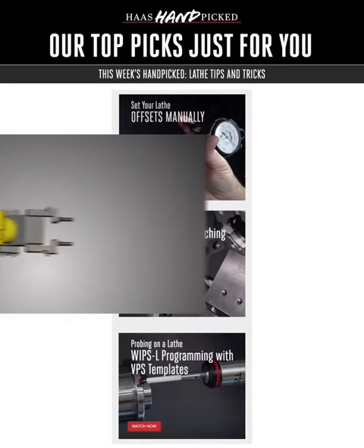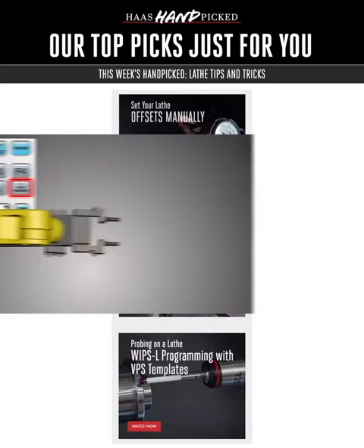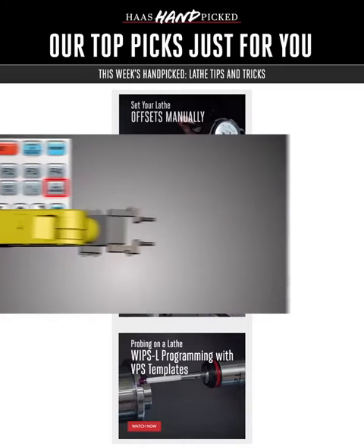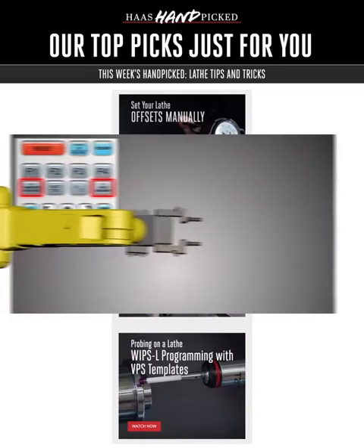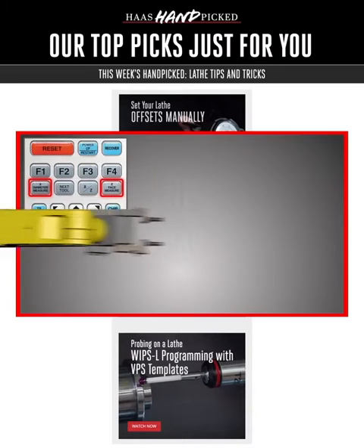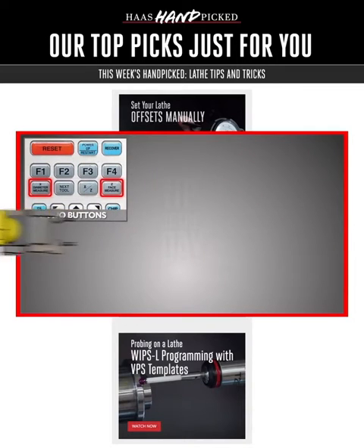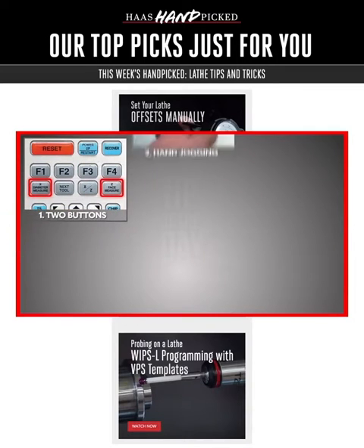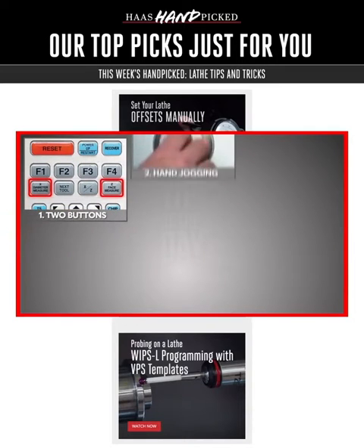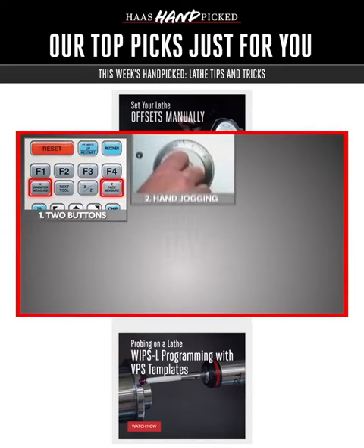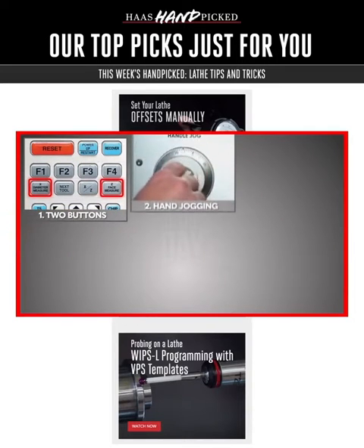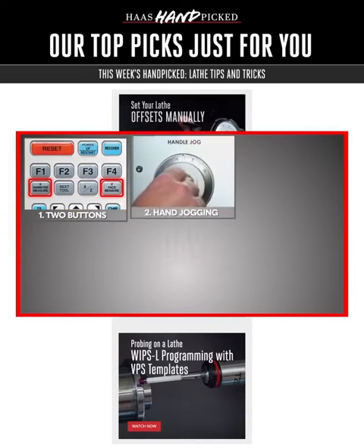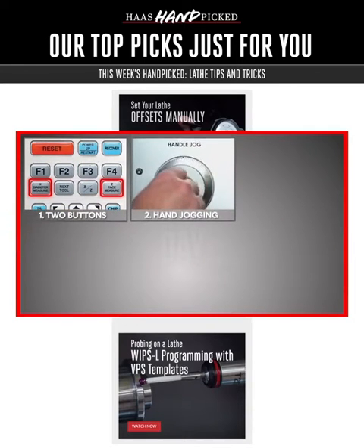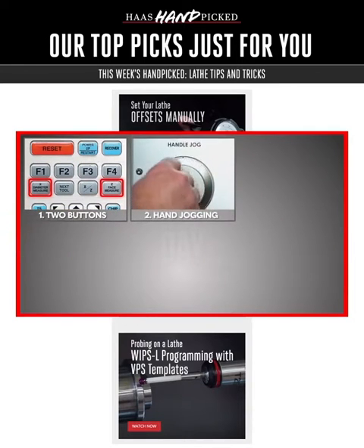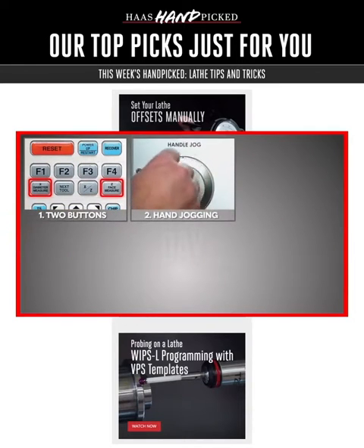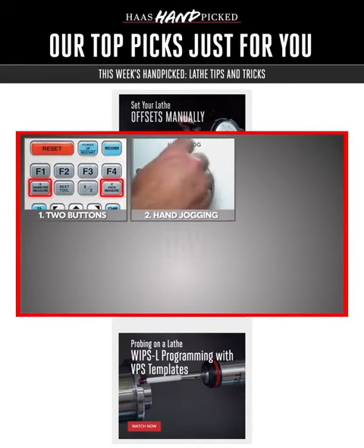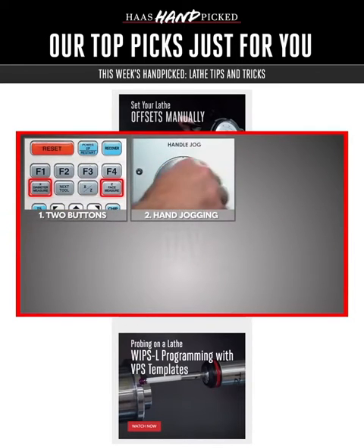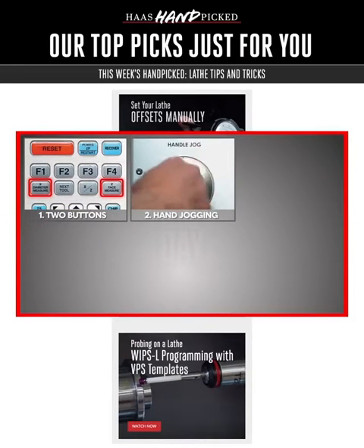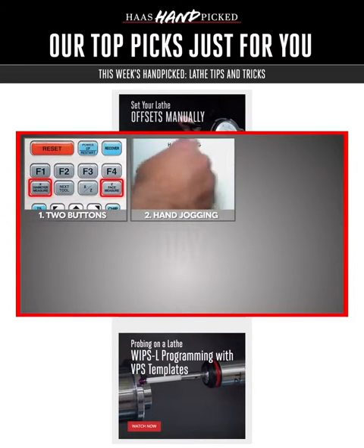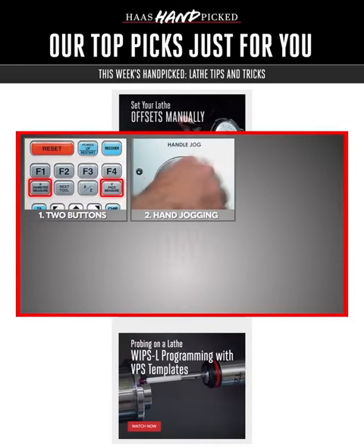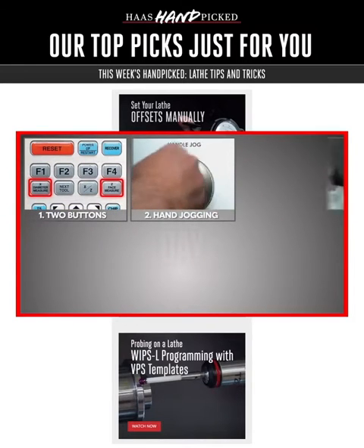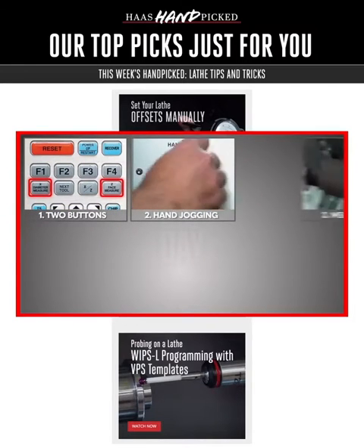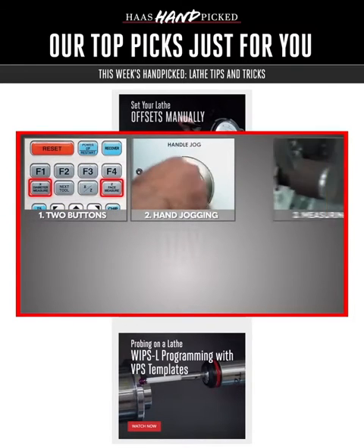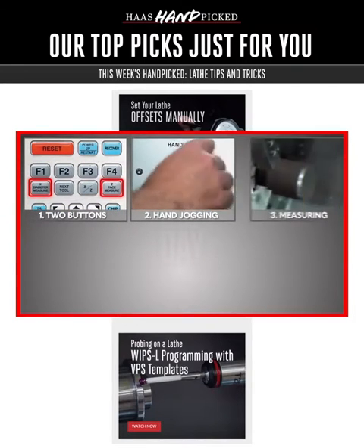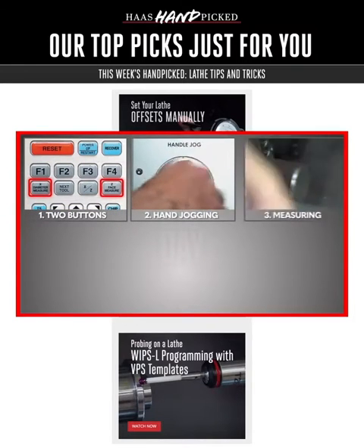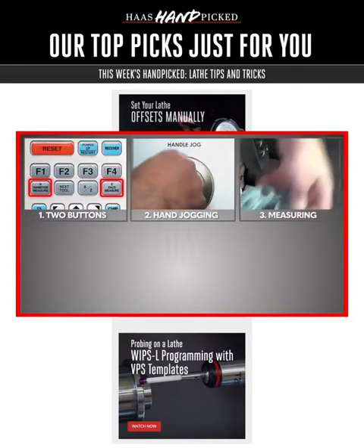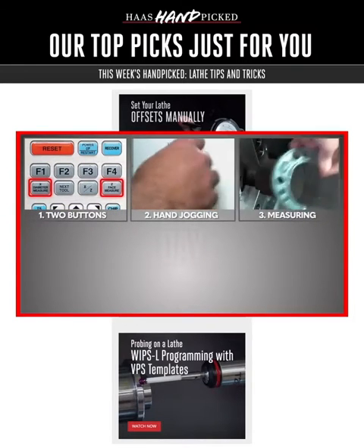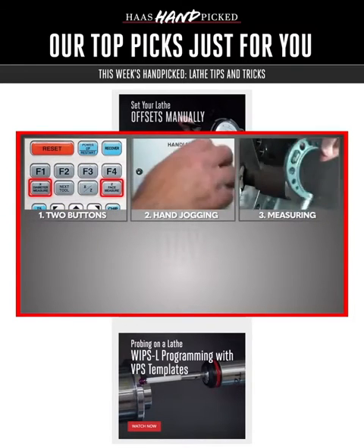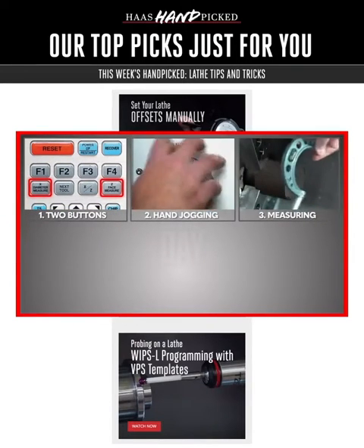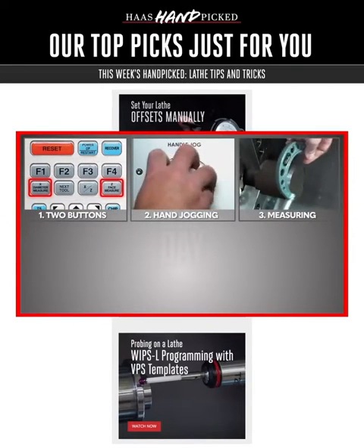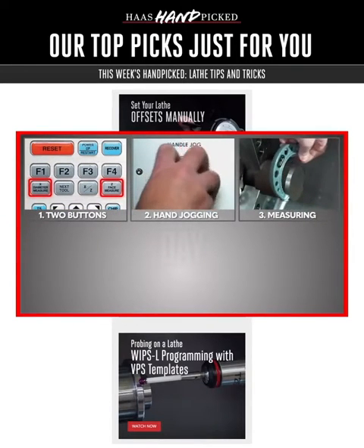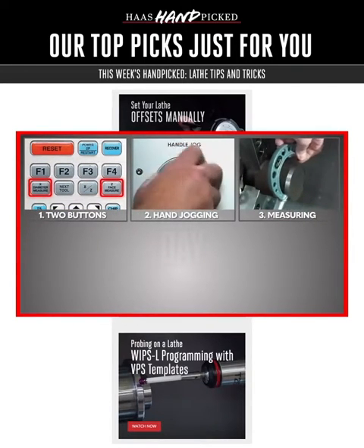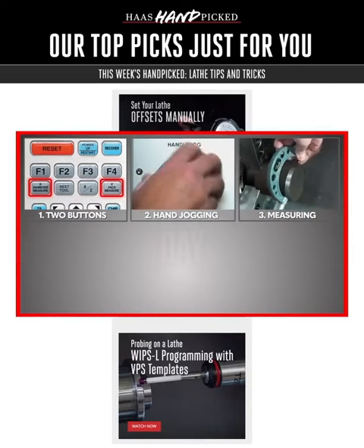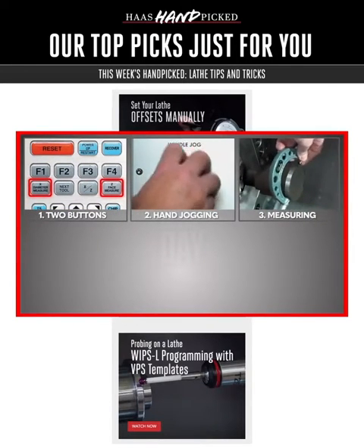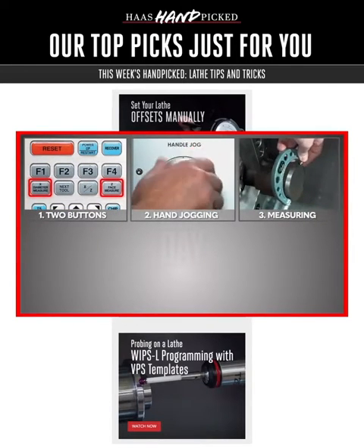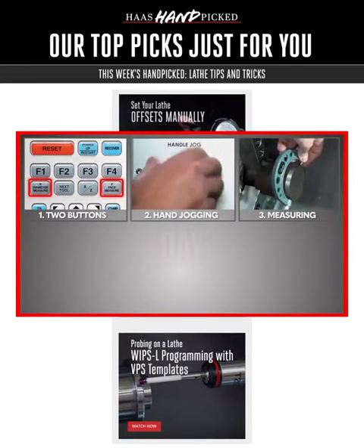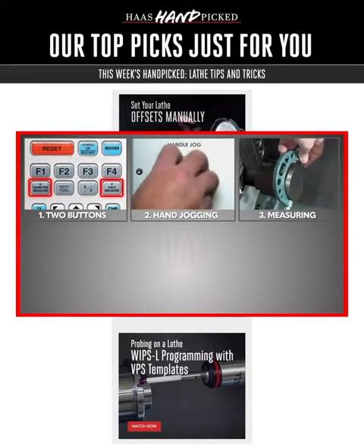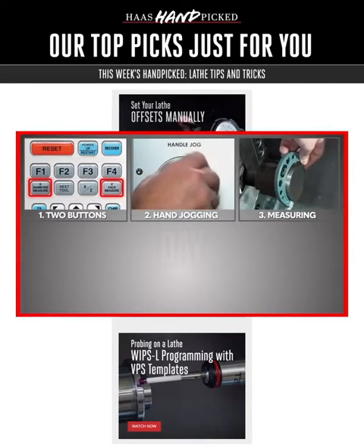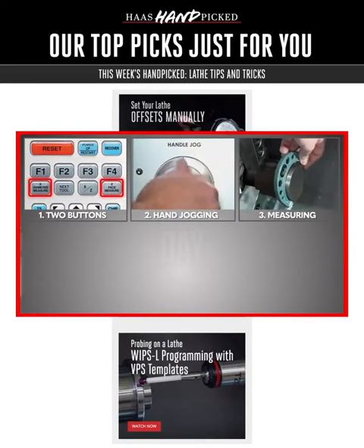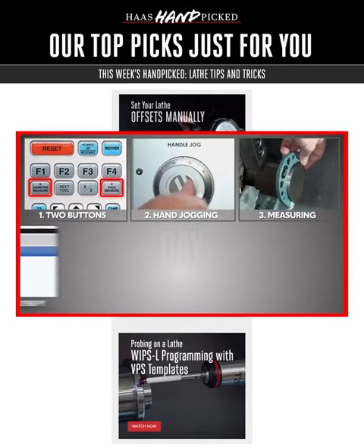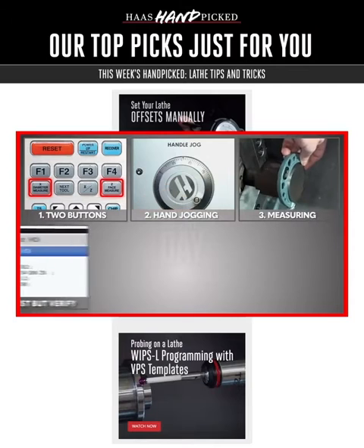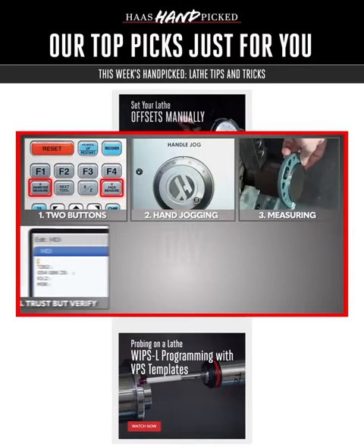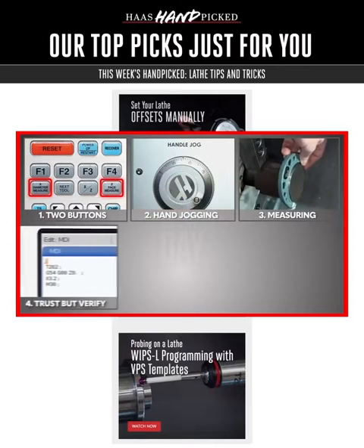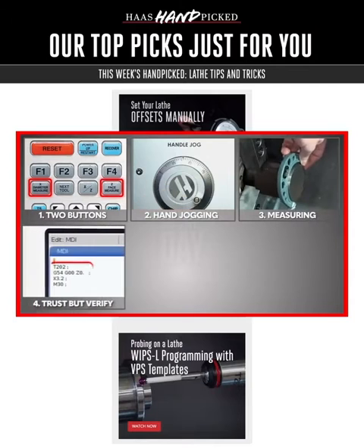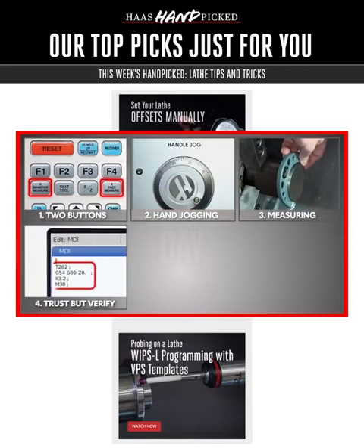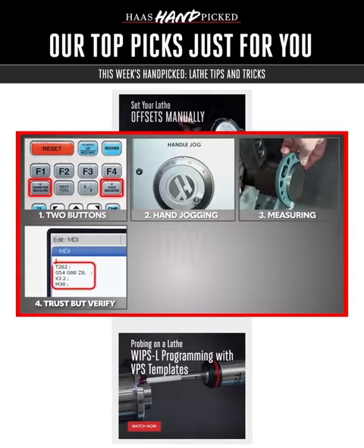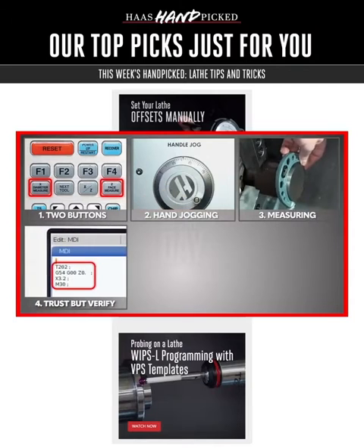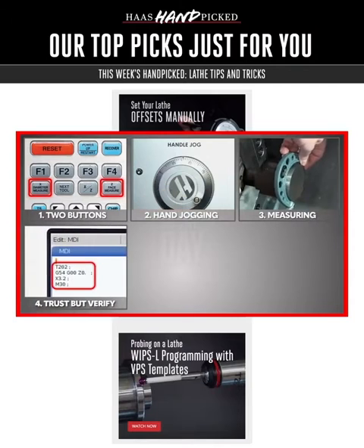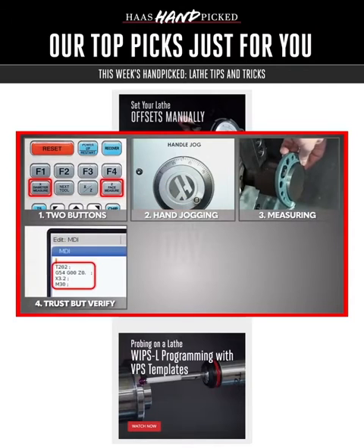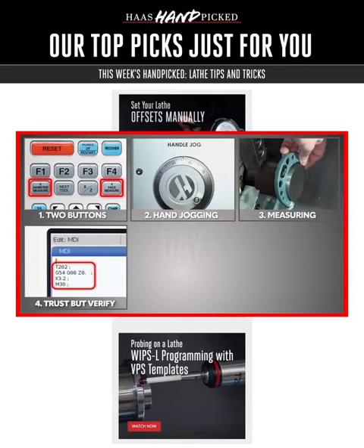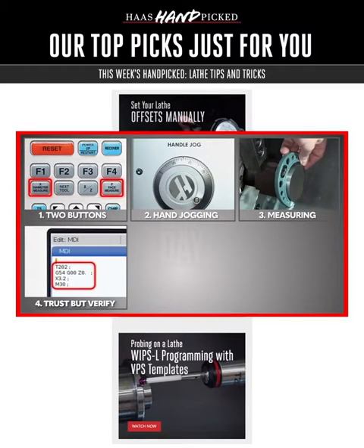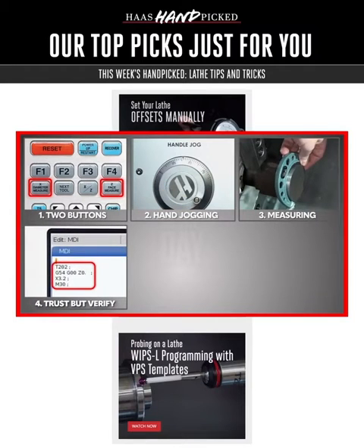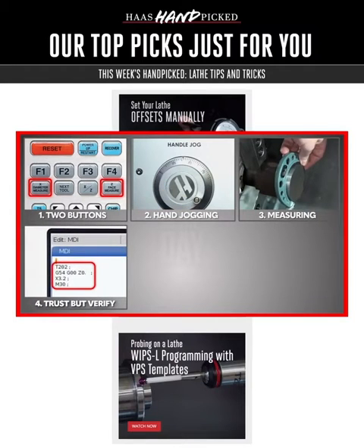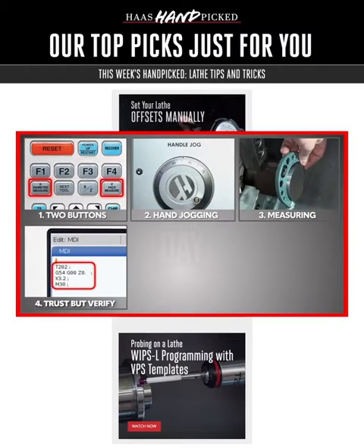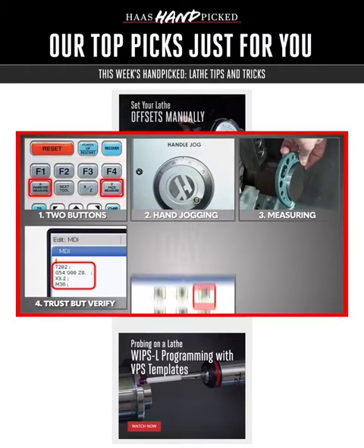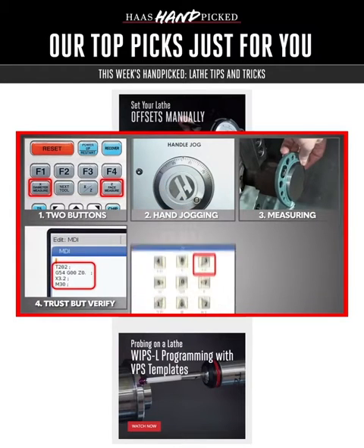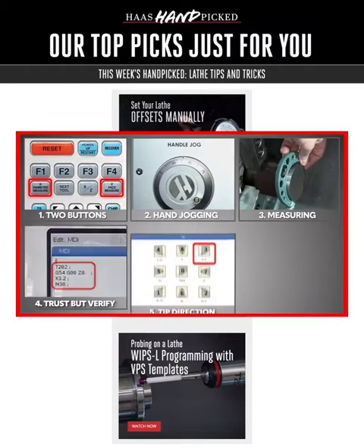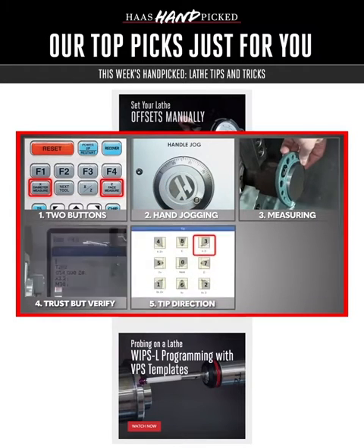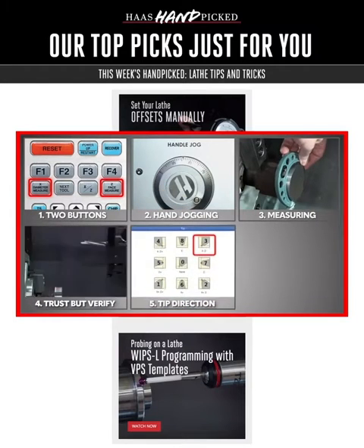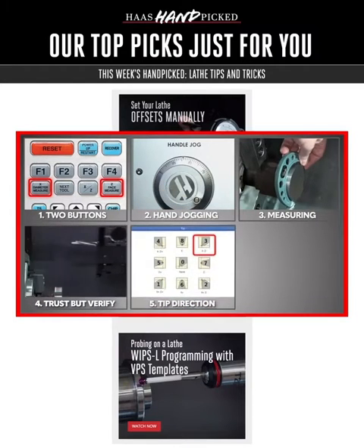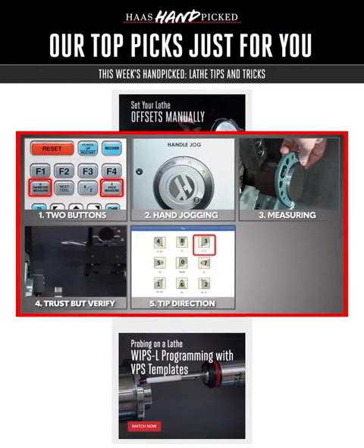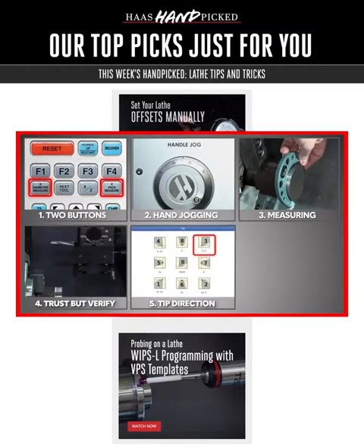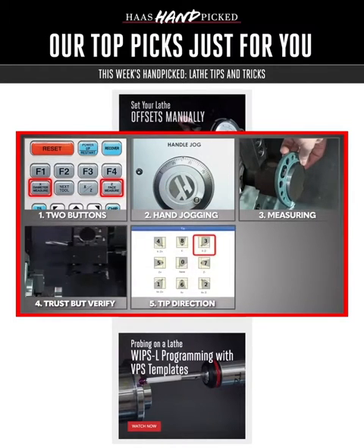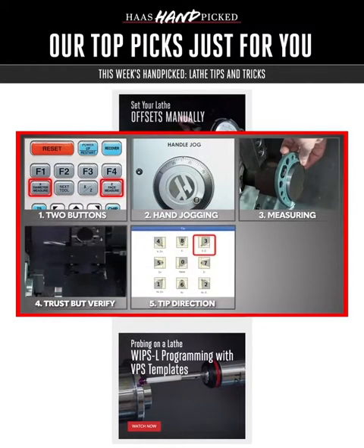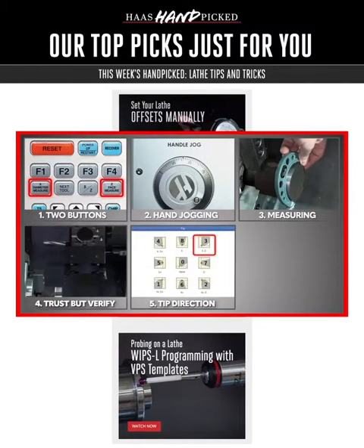First up, if setting your offsets sets you off, take a chill pill and watch Mark master the manual method in this memorably meaningful tip of the day.